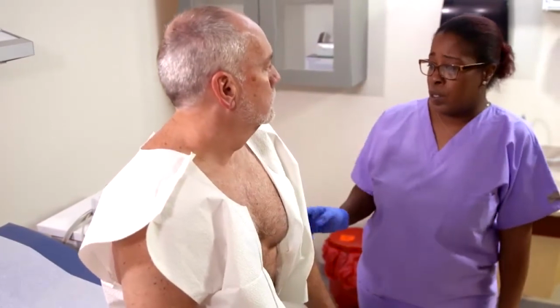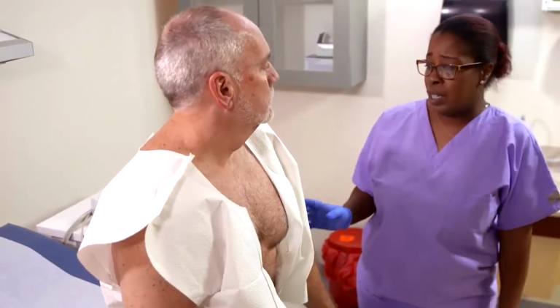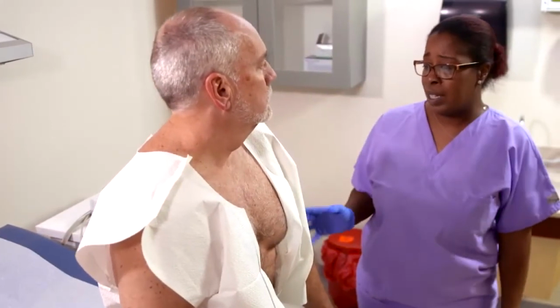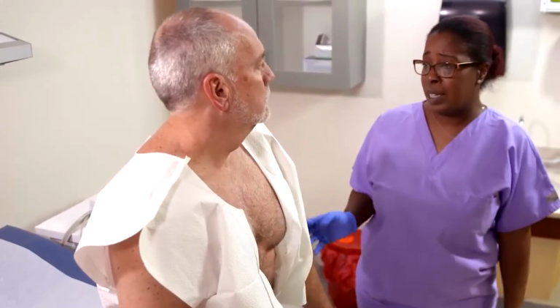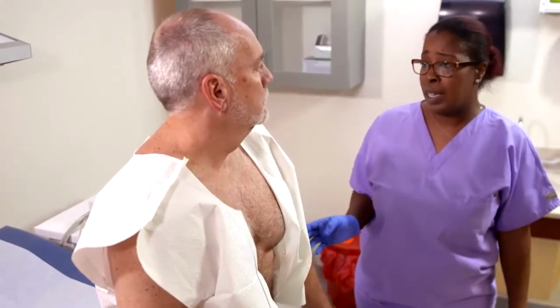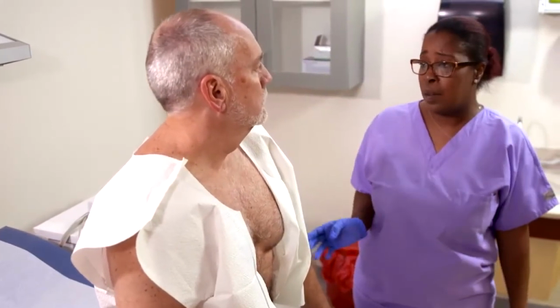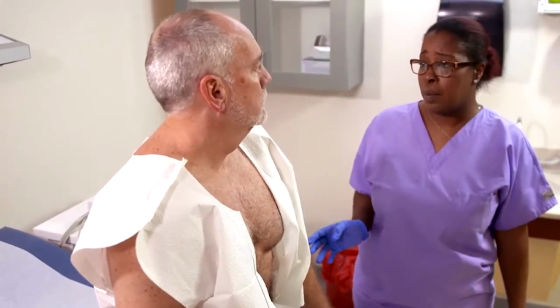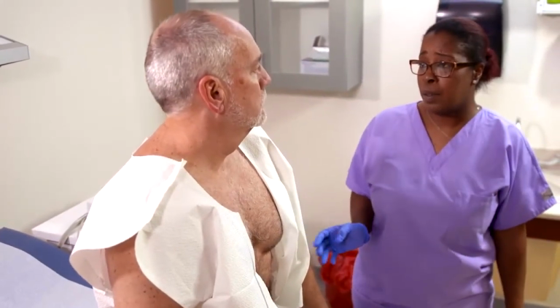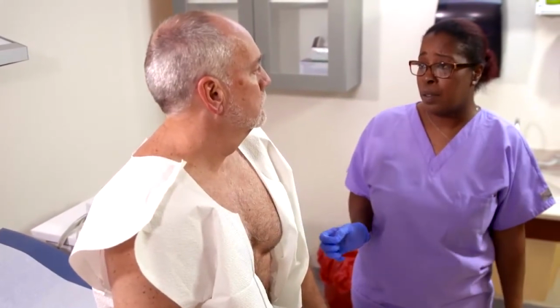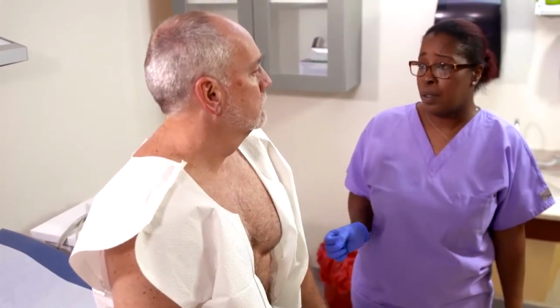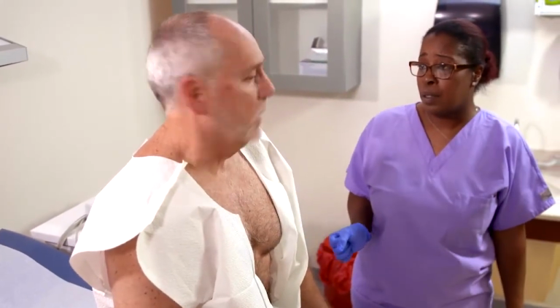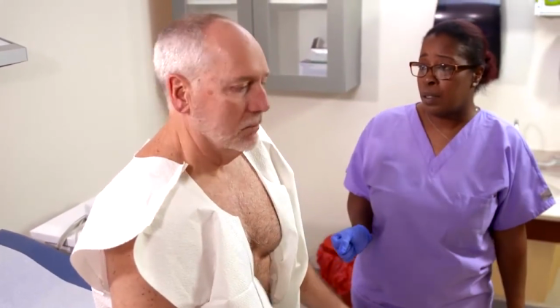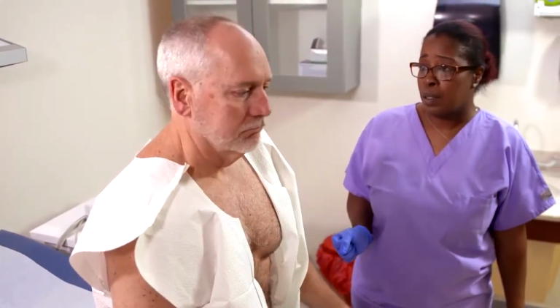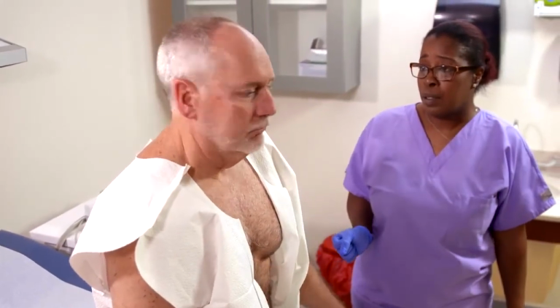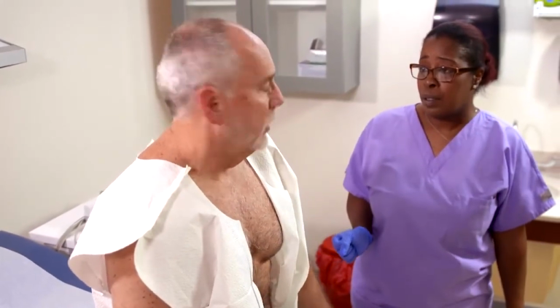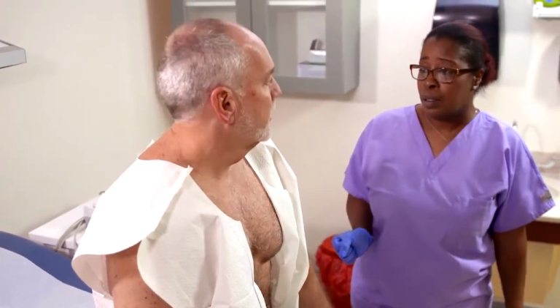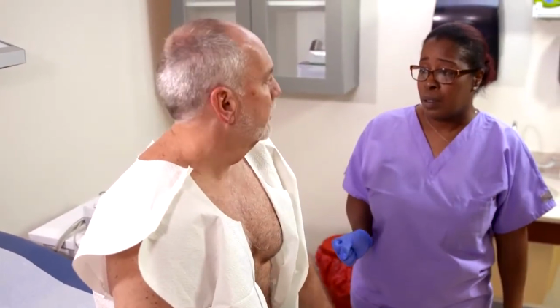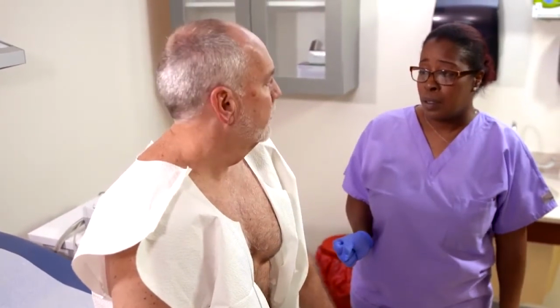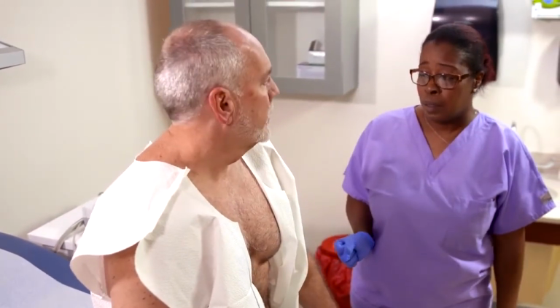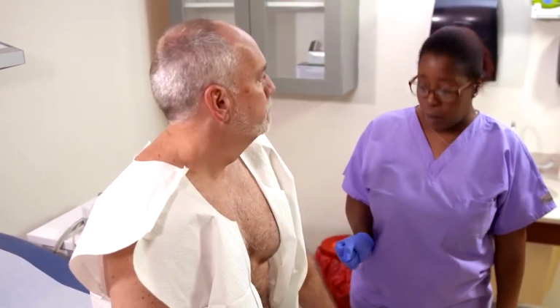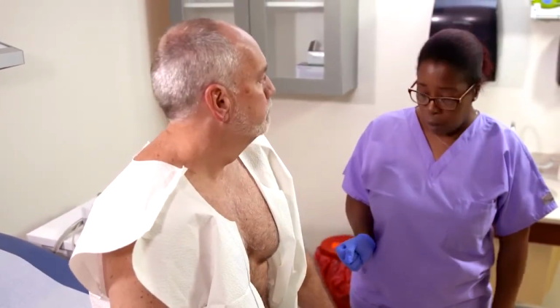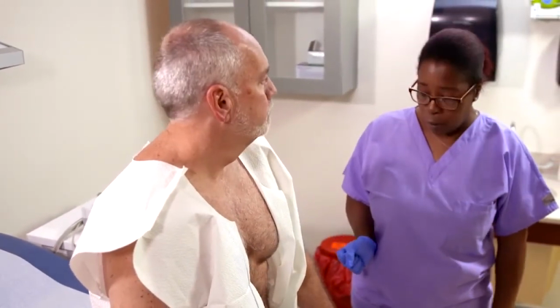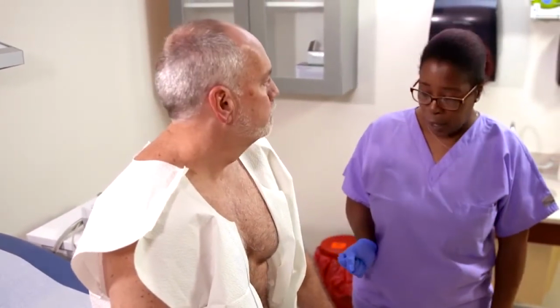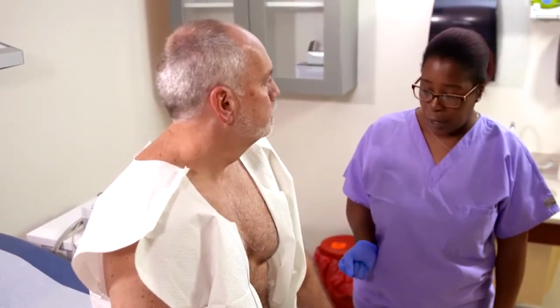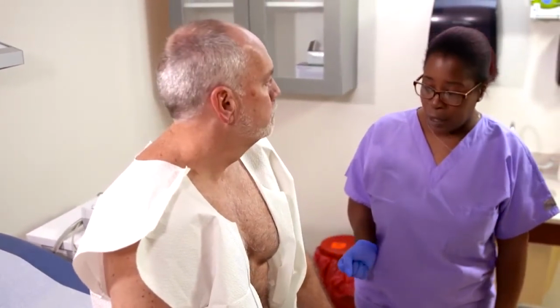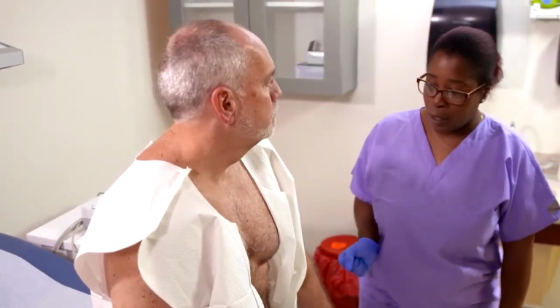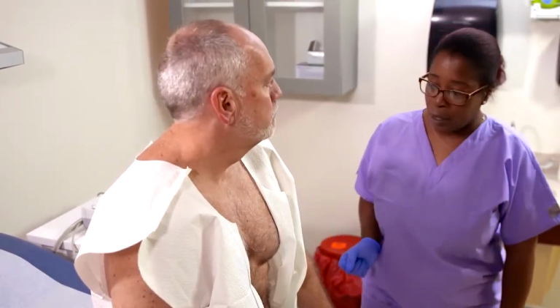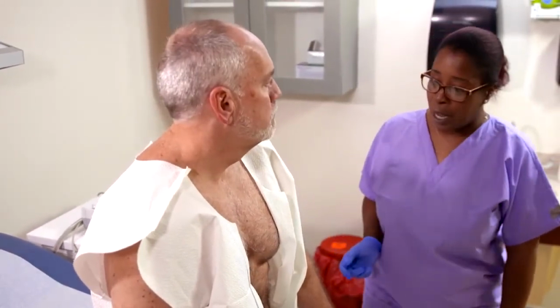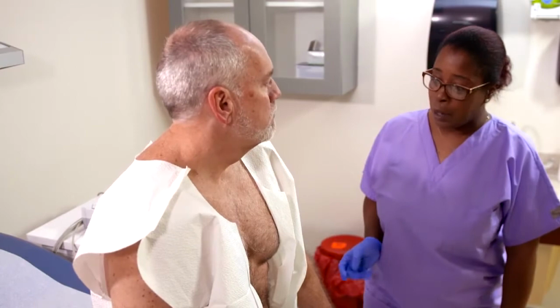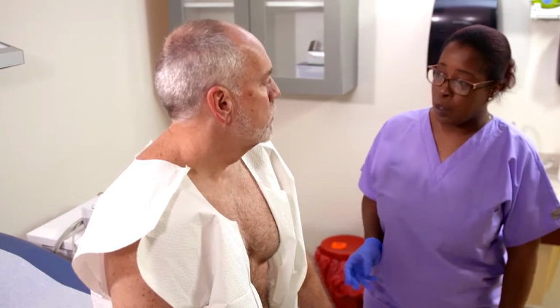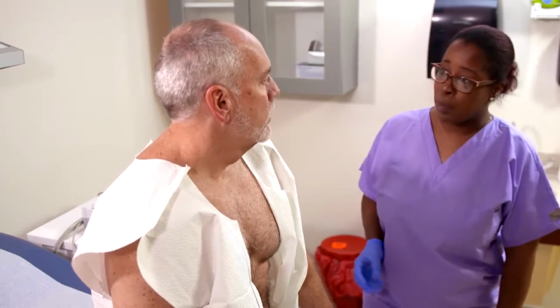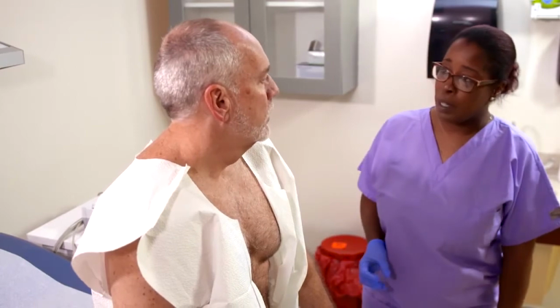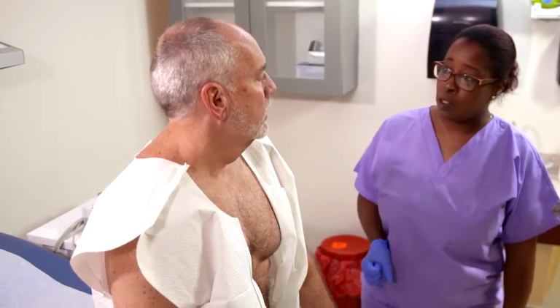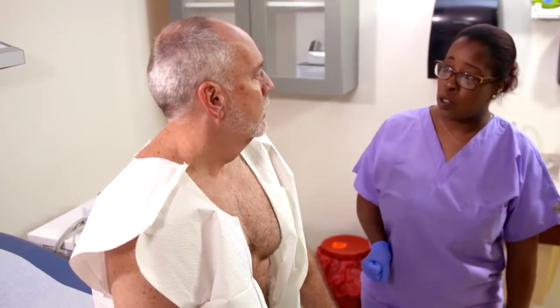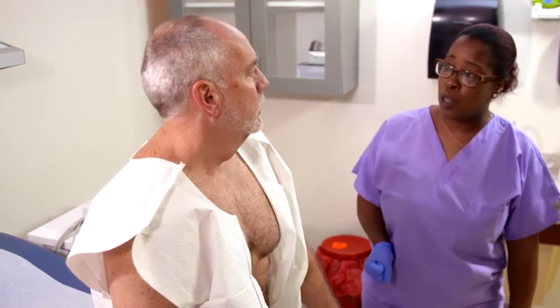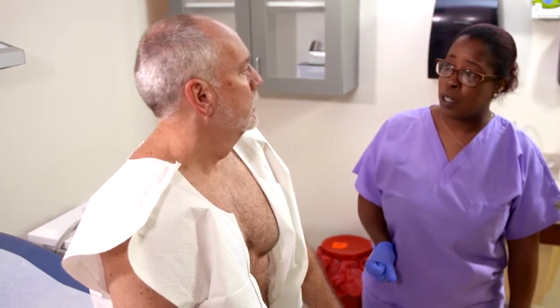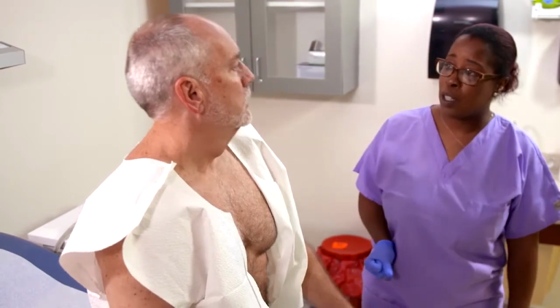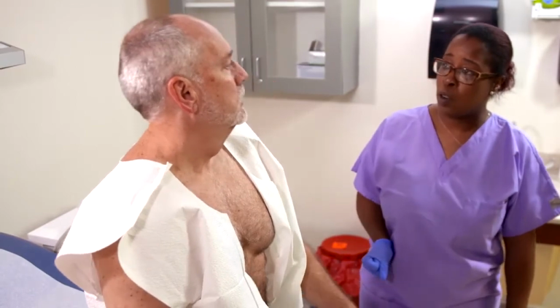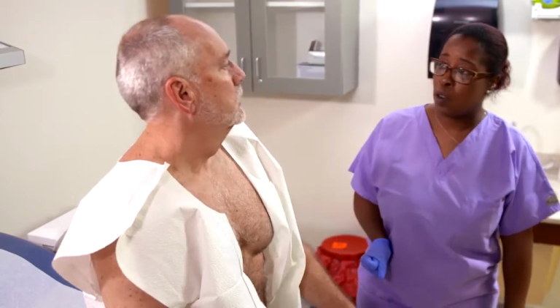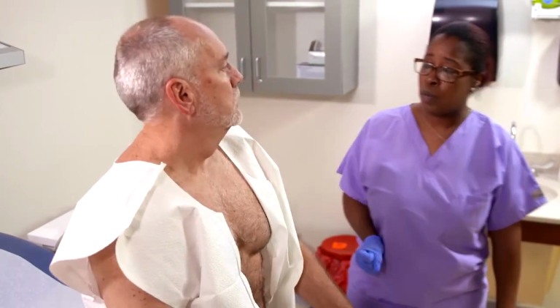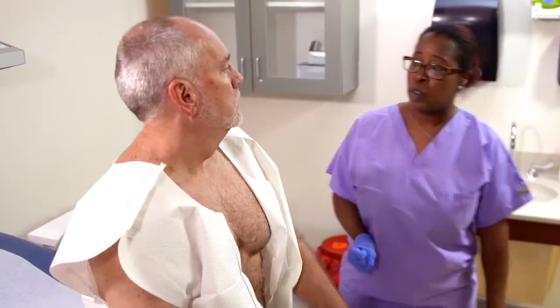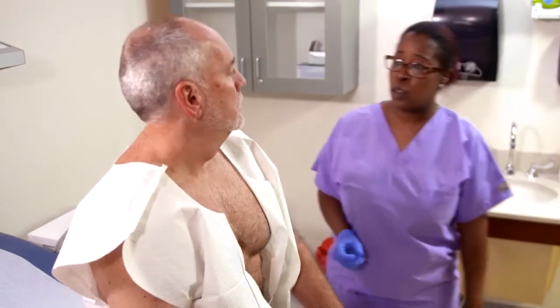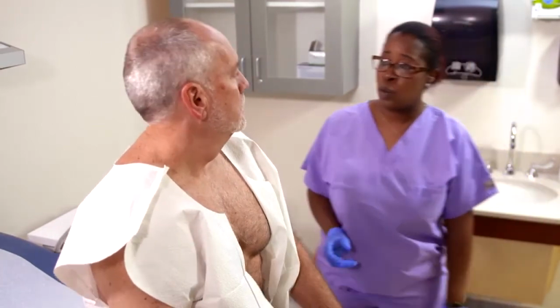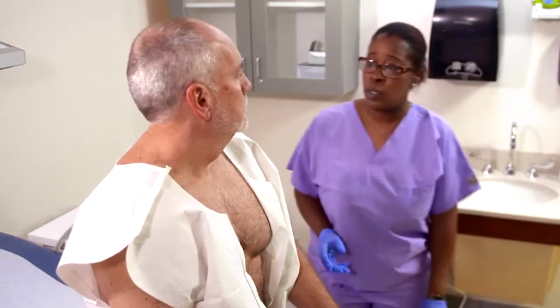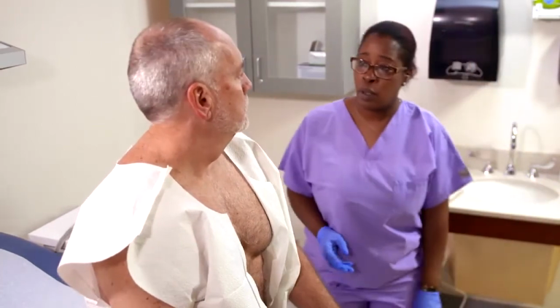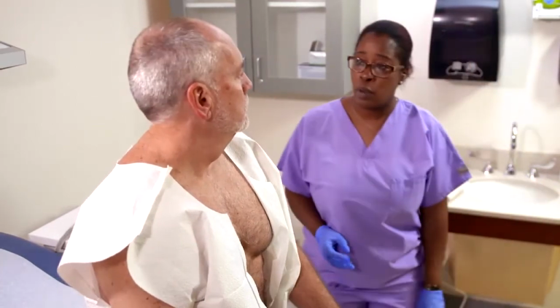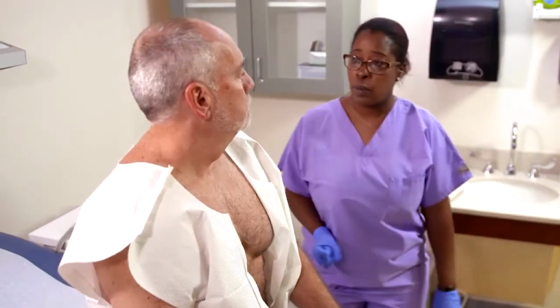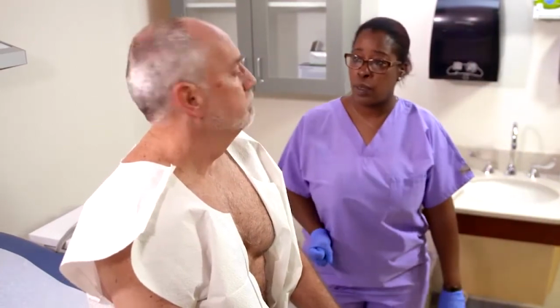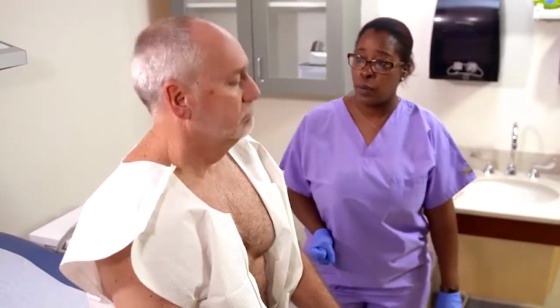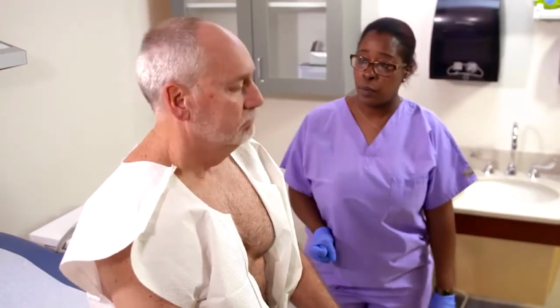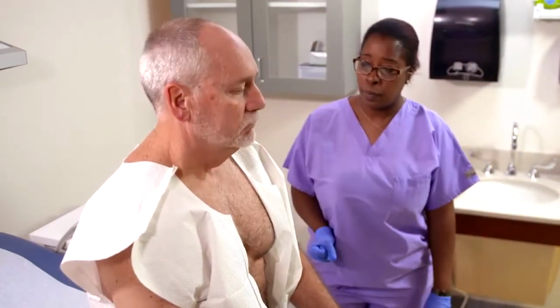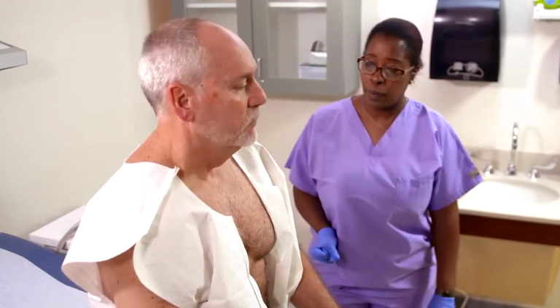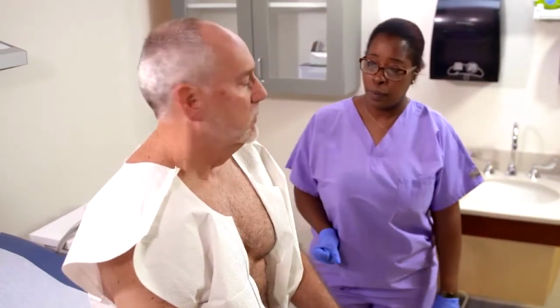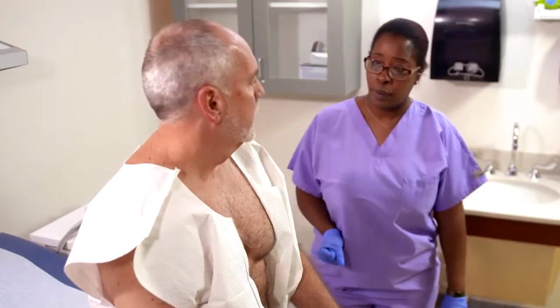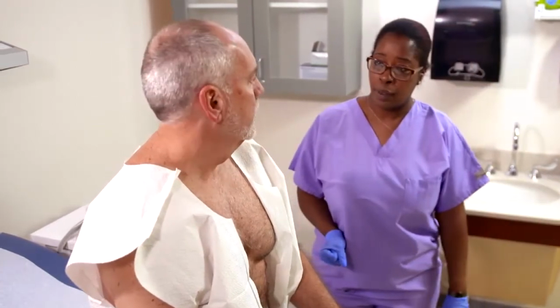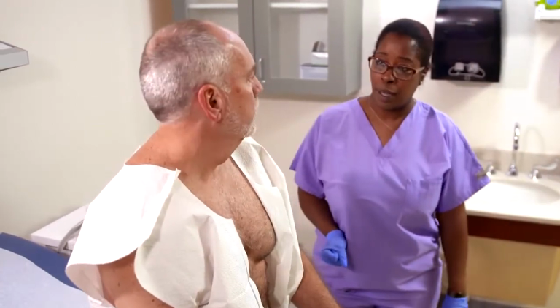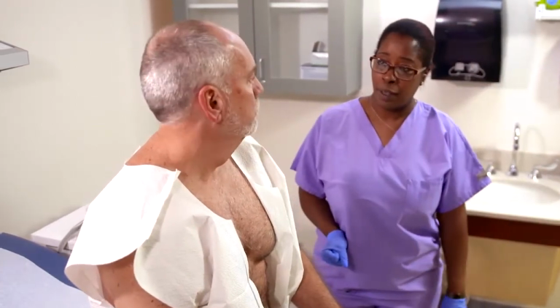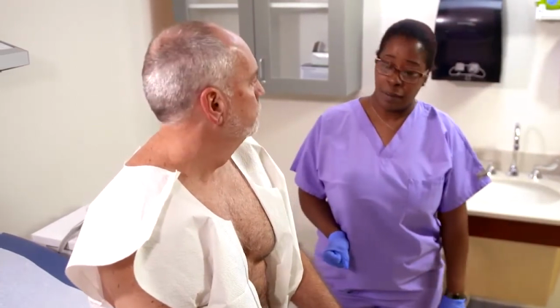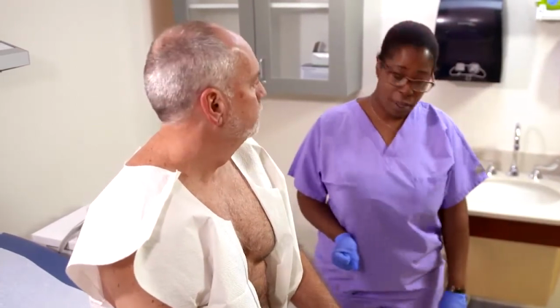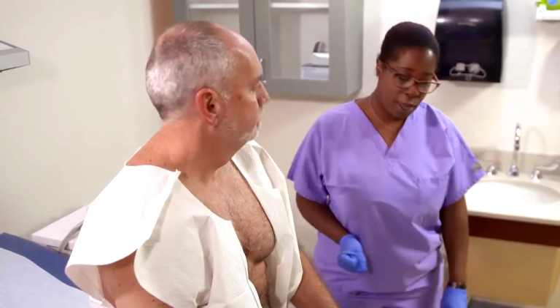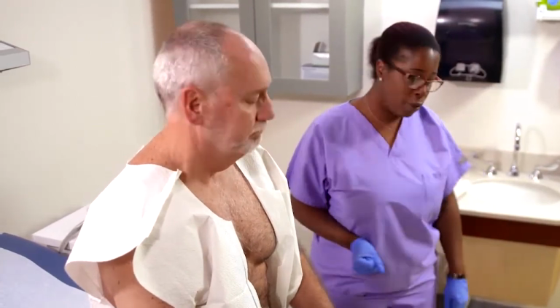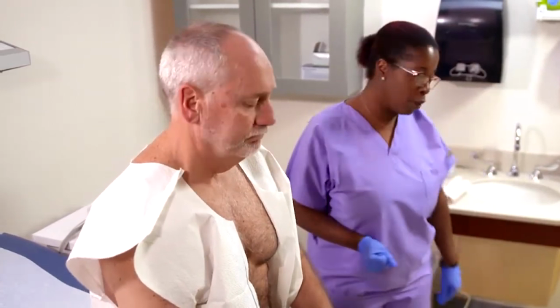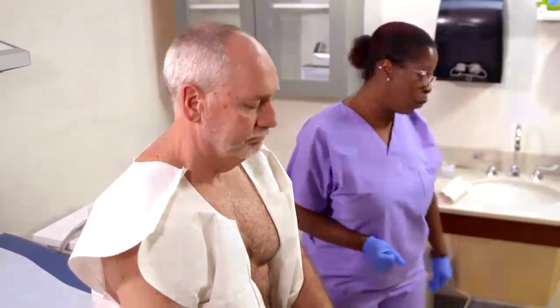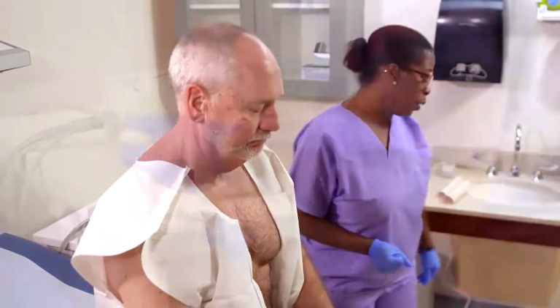Do you need any help? No, I think I'm fine. Okay, and then the doctor will be in shortly to go over your results with you. Thank you. Have a good one.